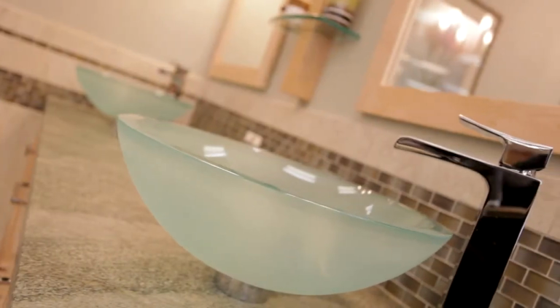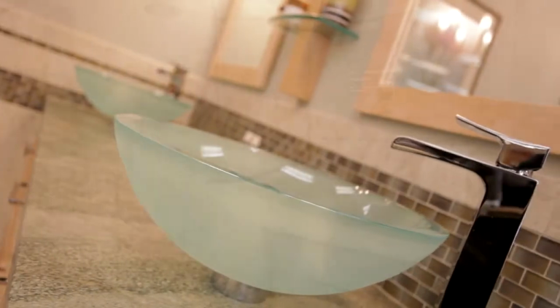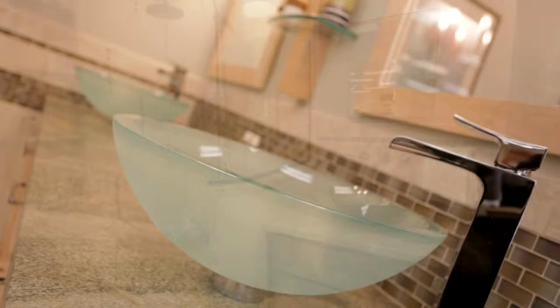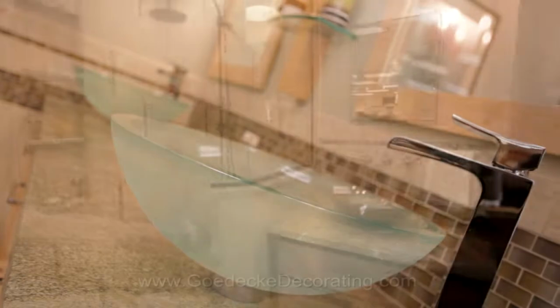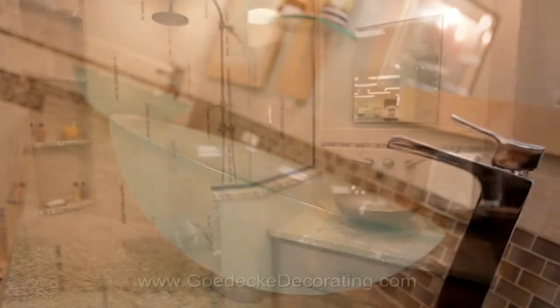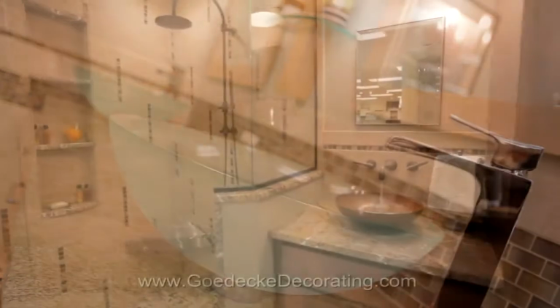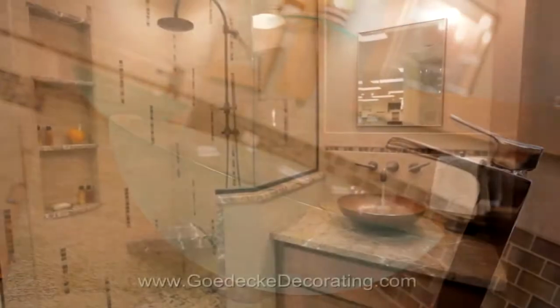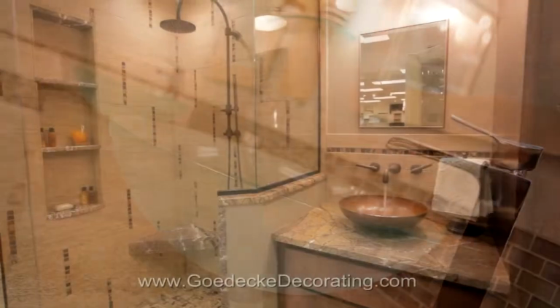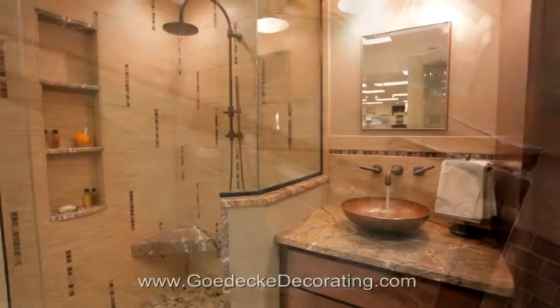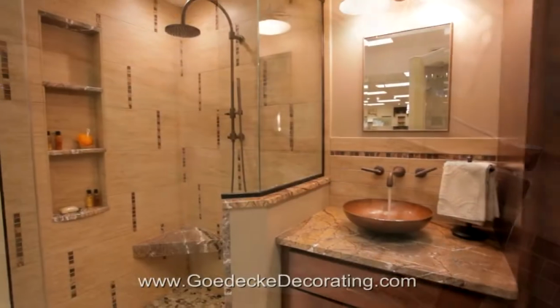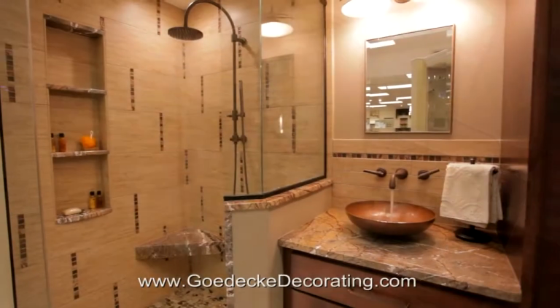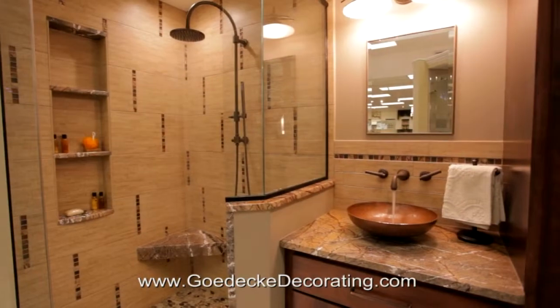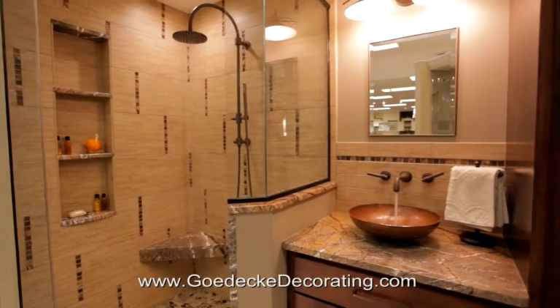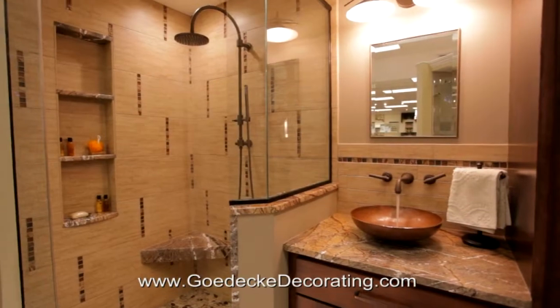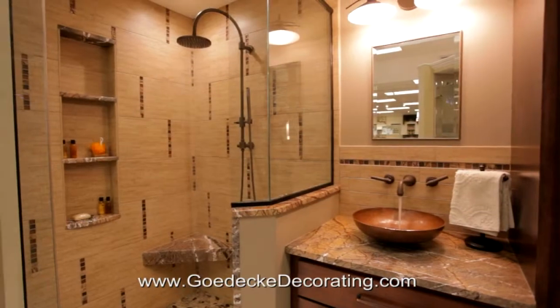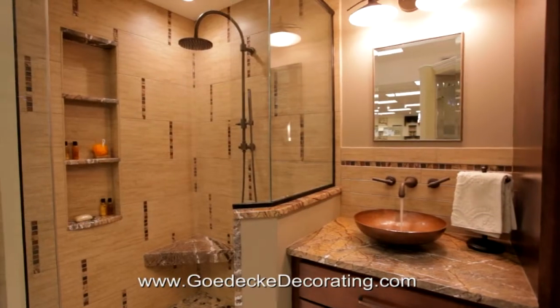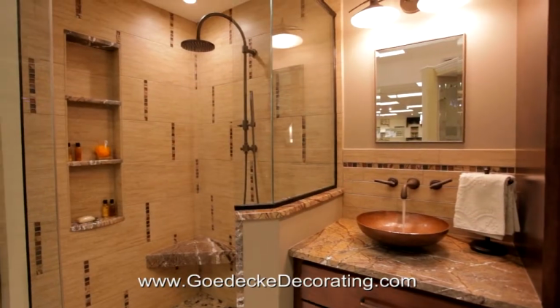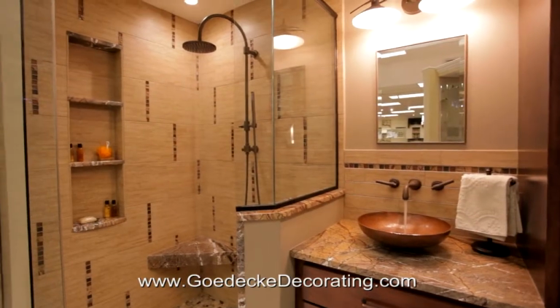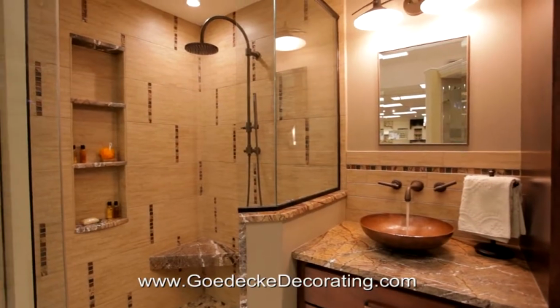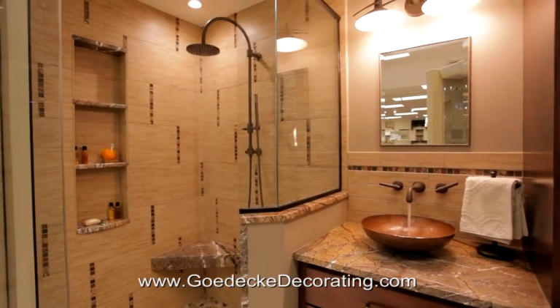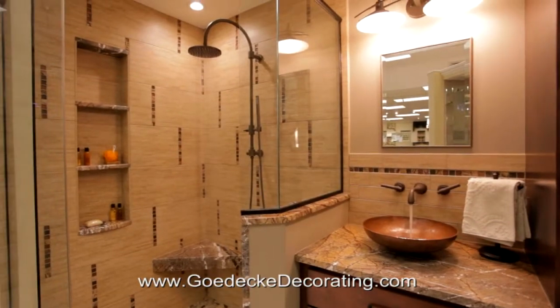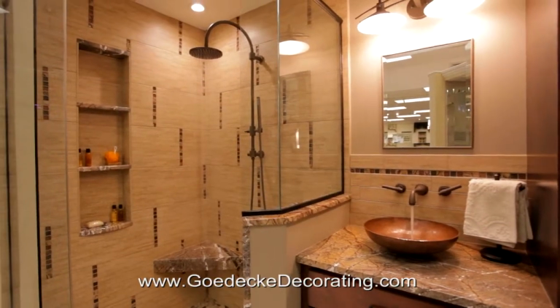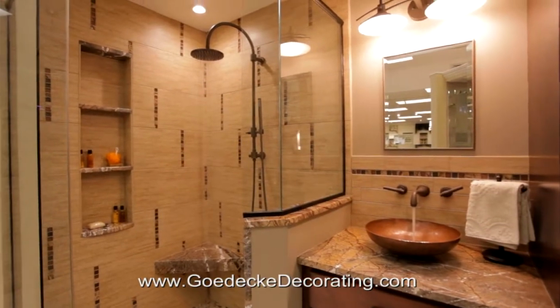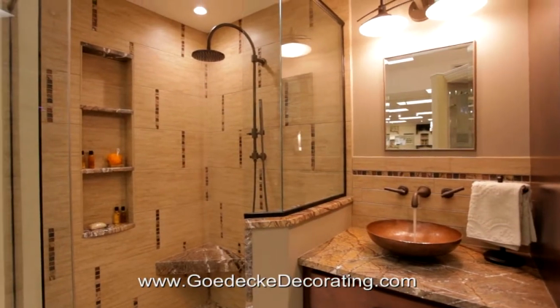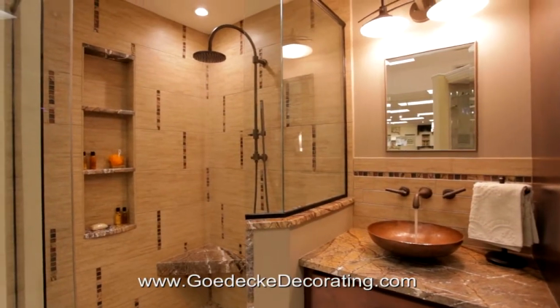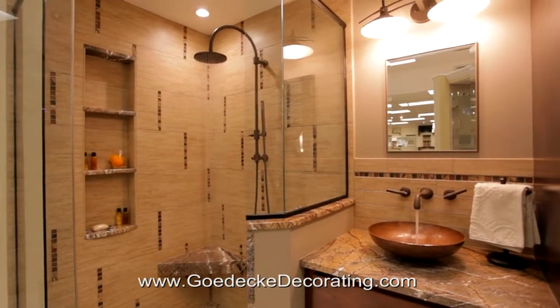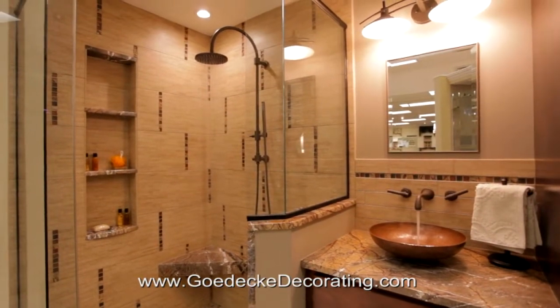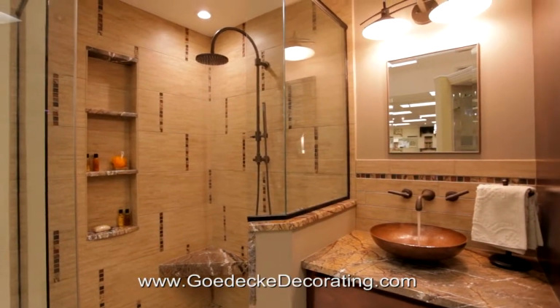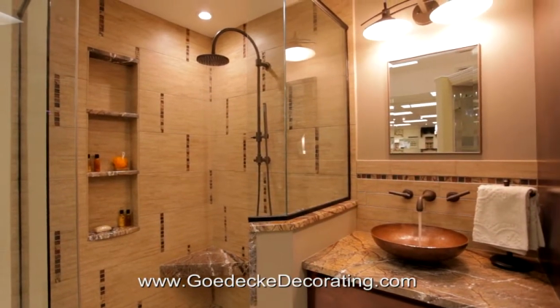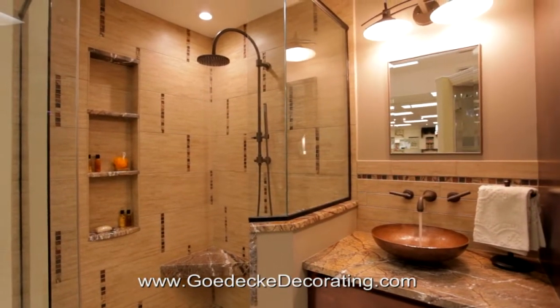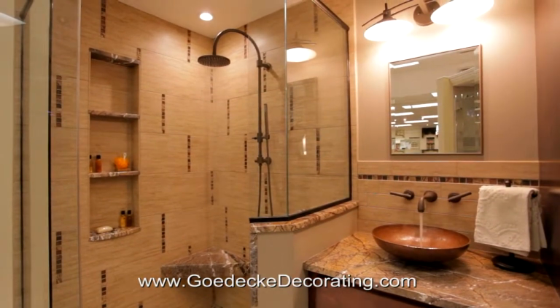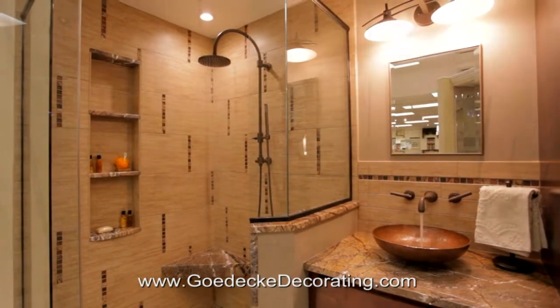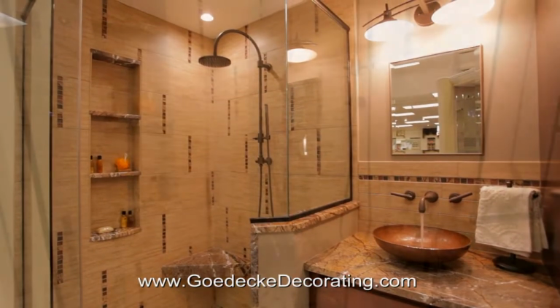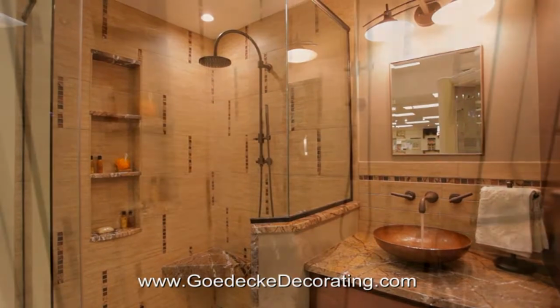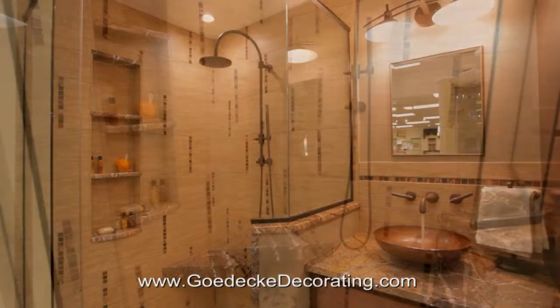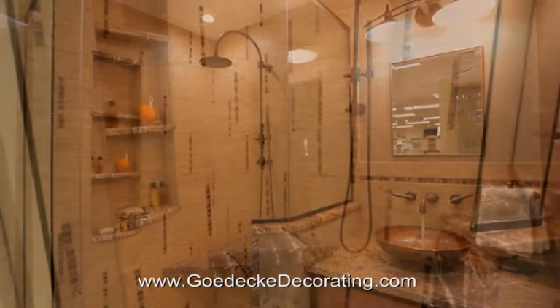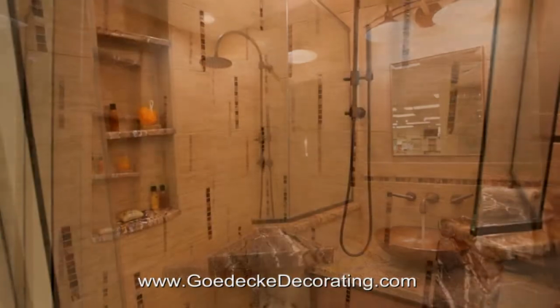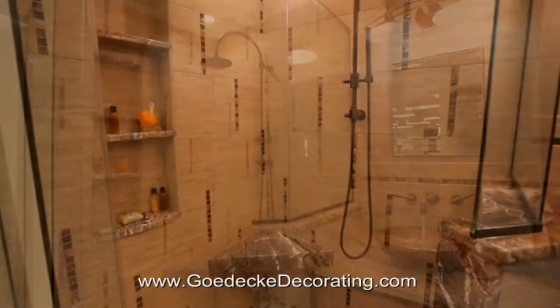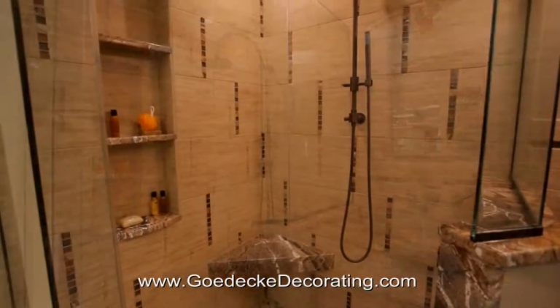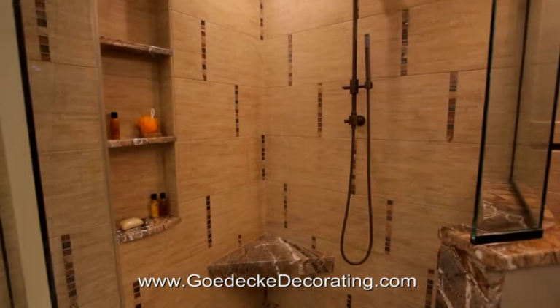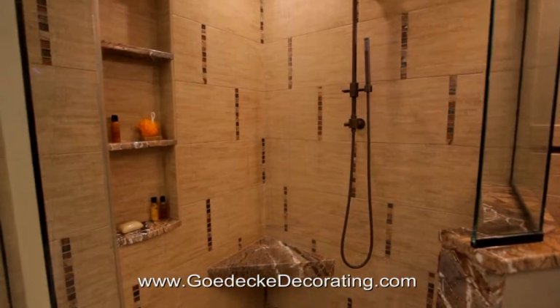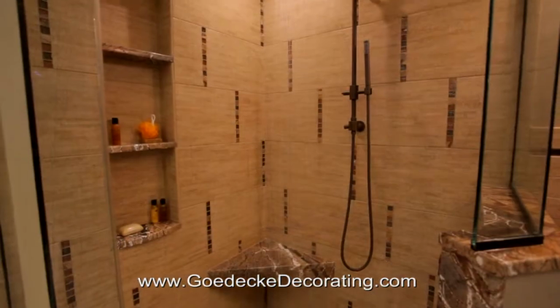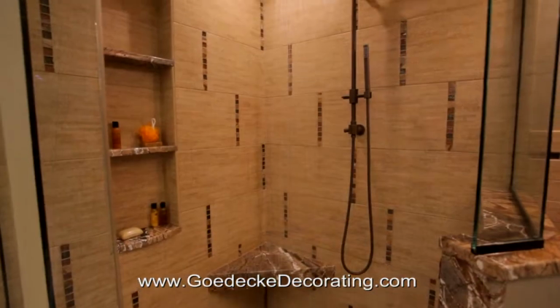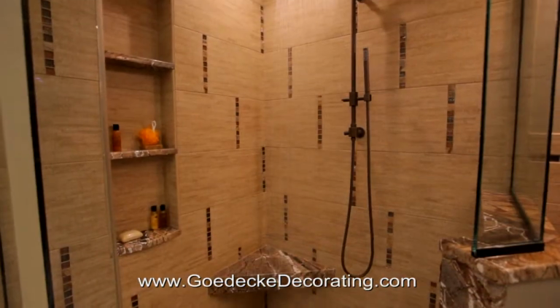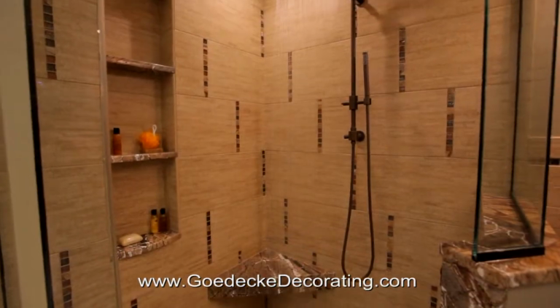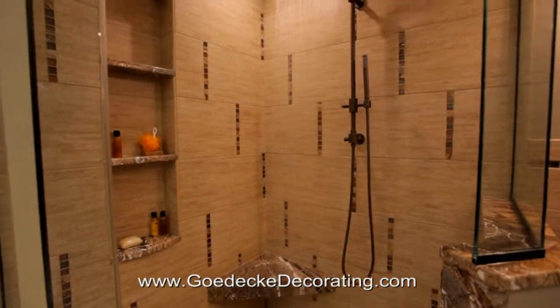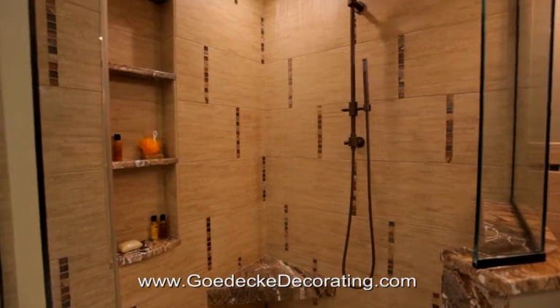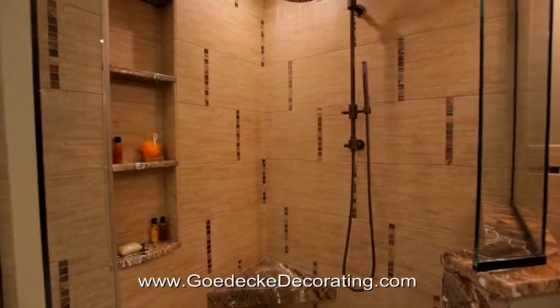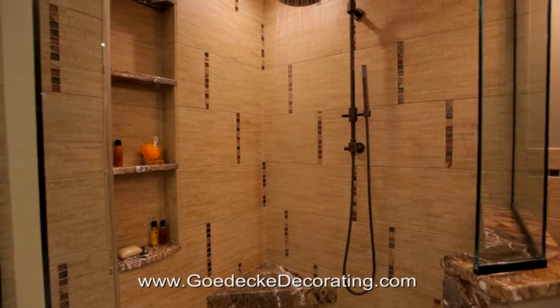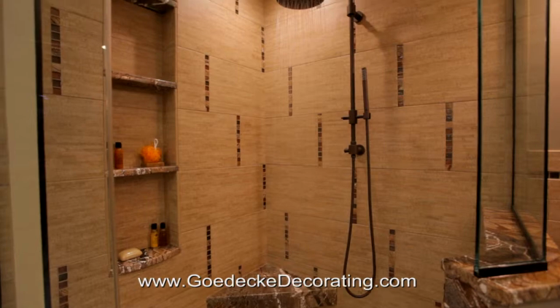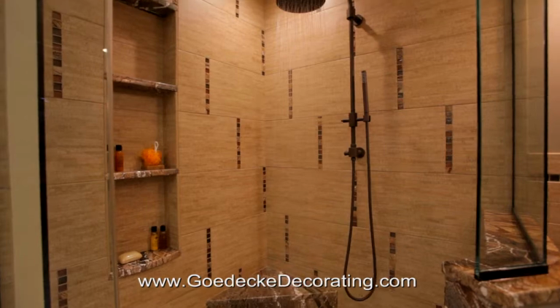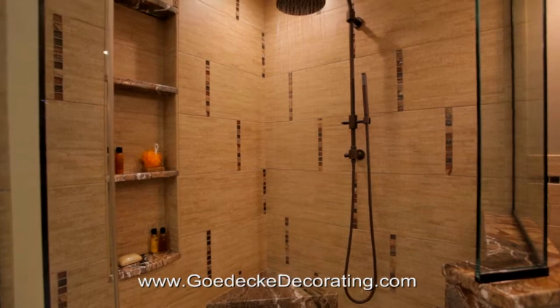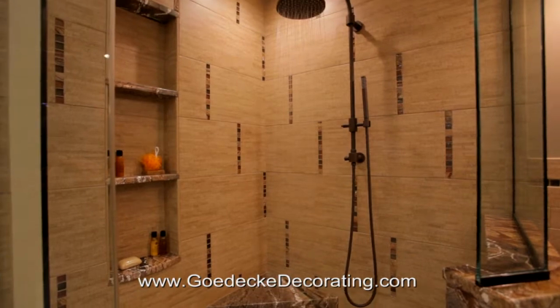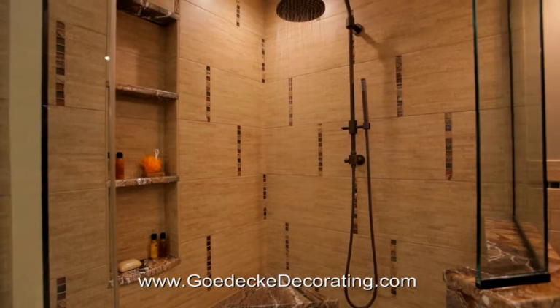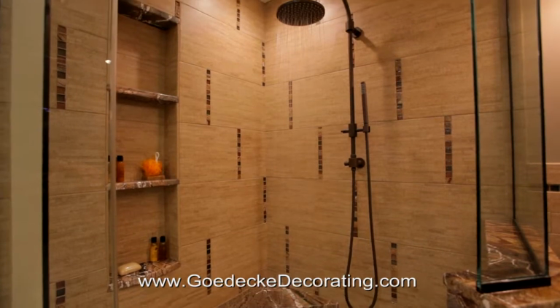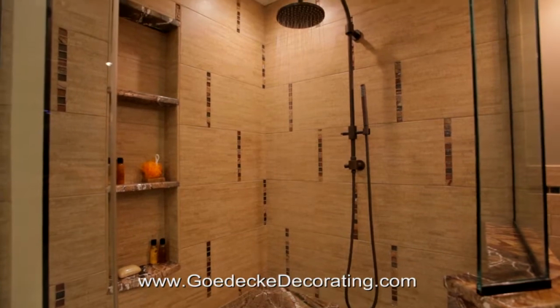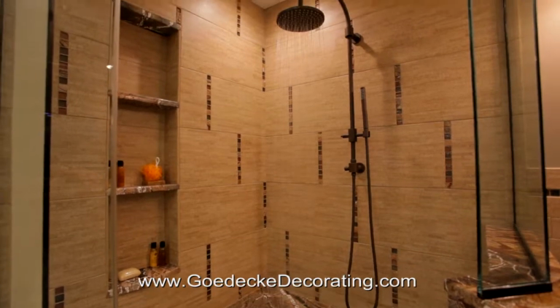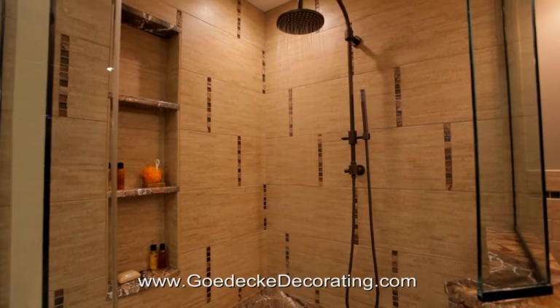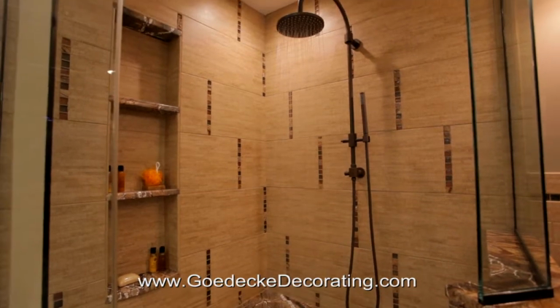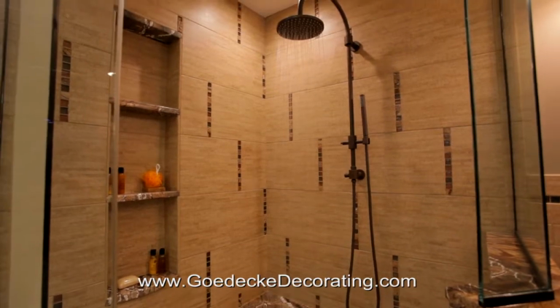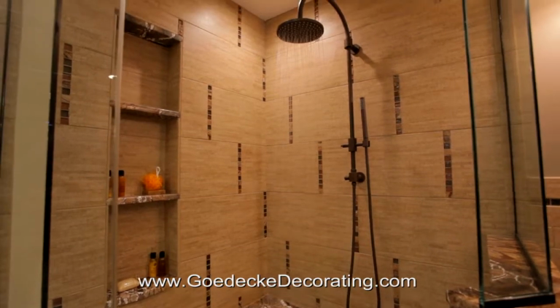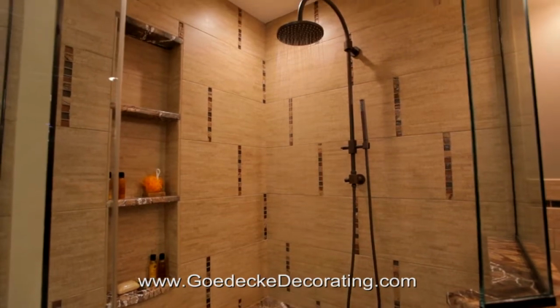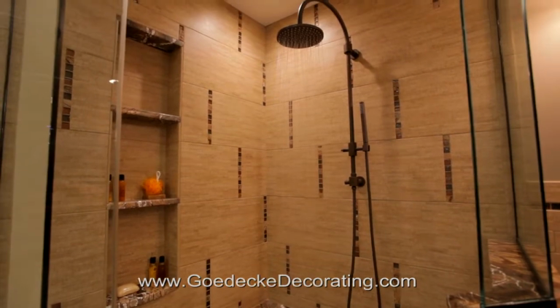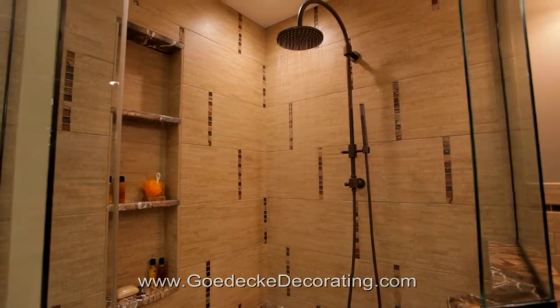If you have a small space, a neo-angle shower with stone and glass accents works perfect. Your bath will look great and feel larger.